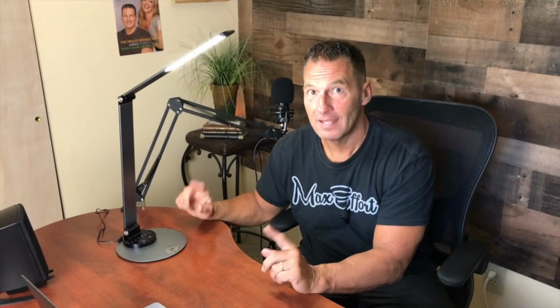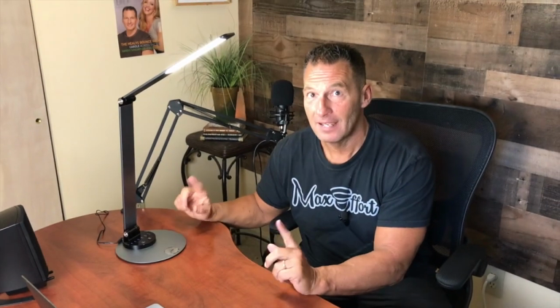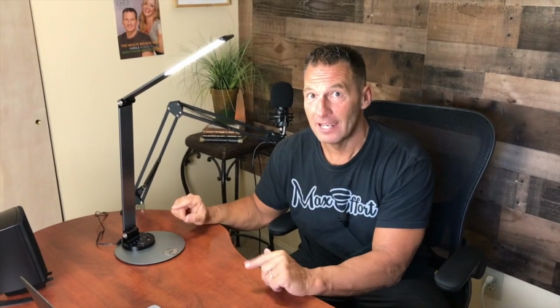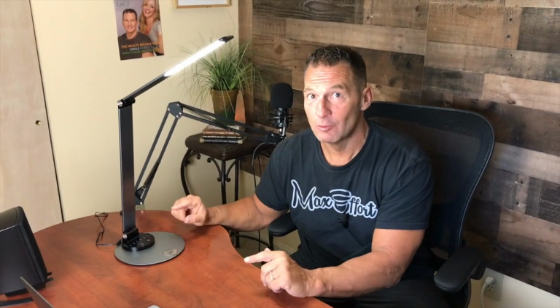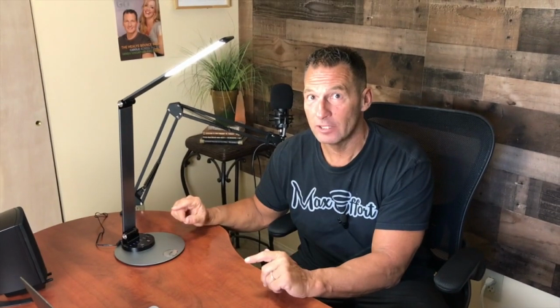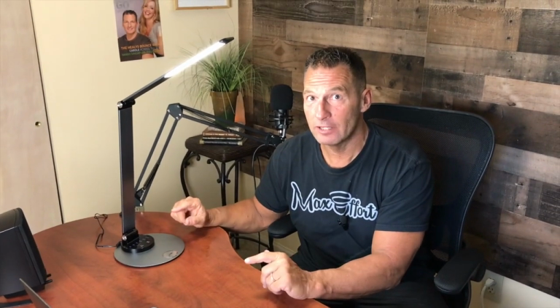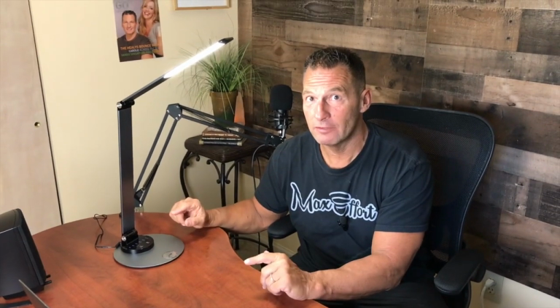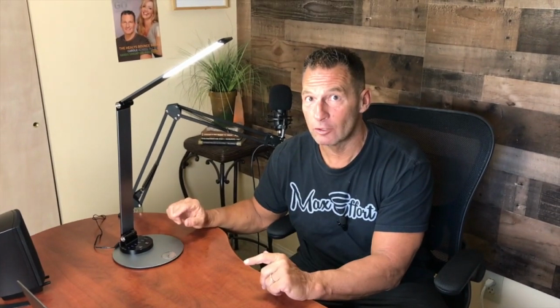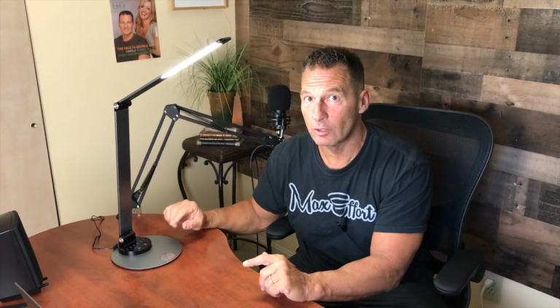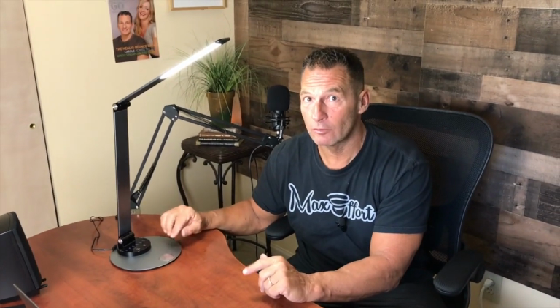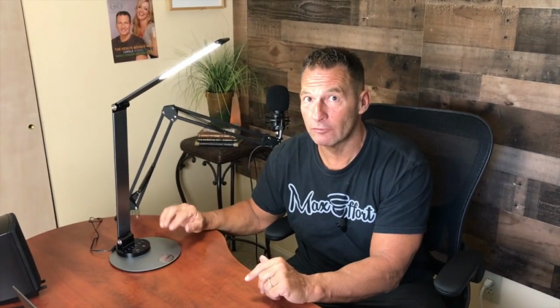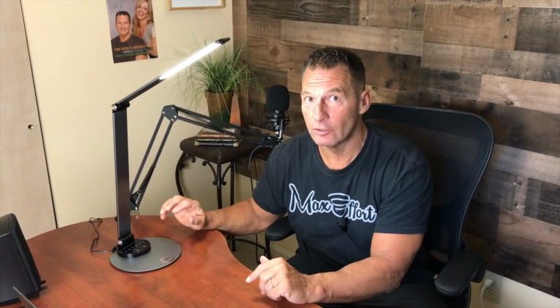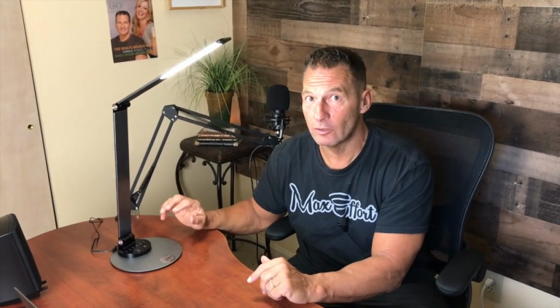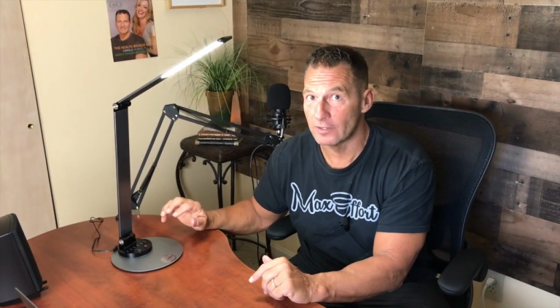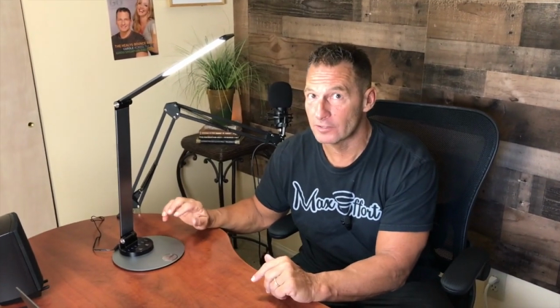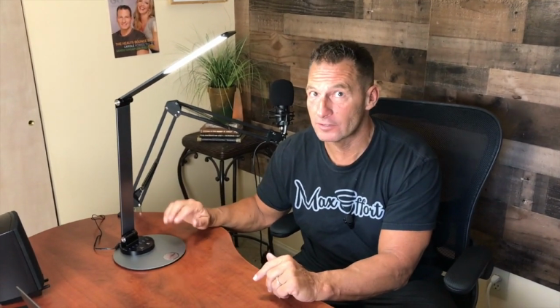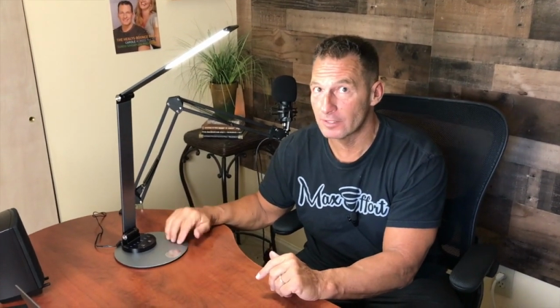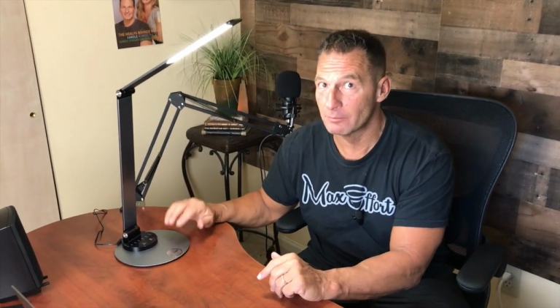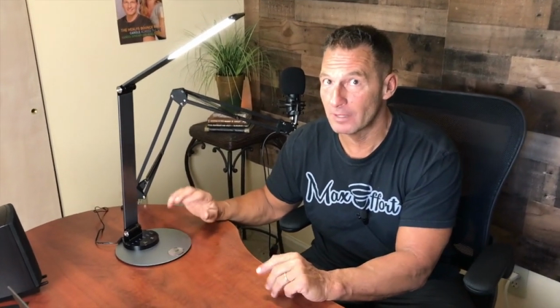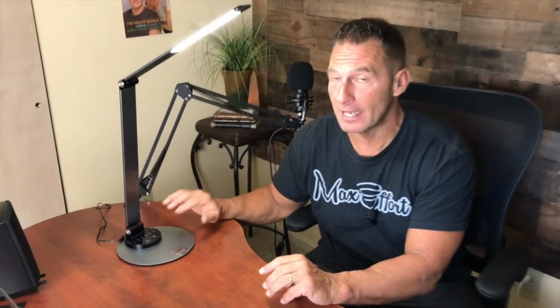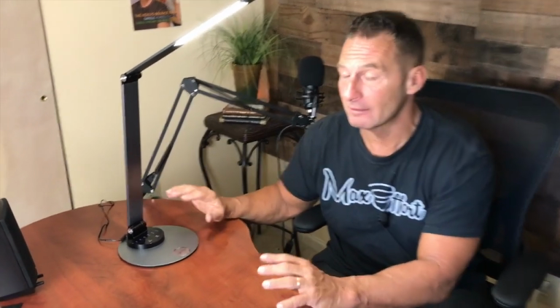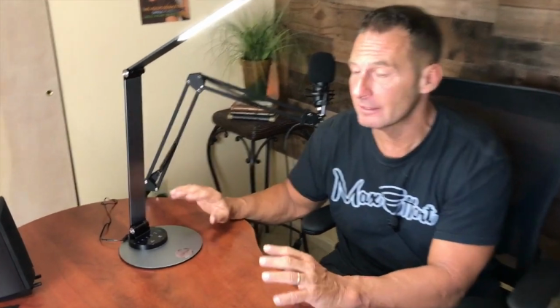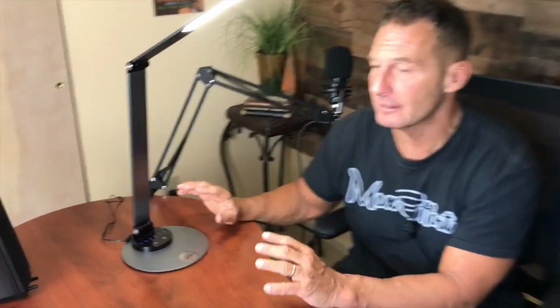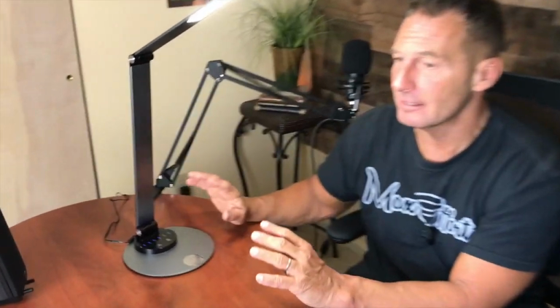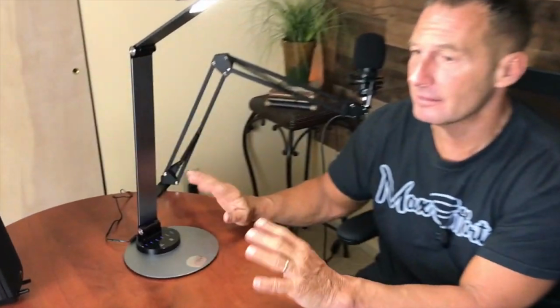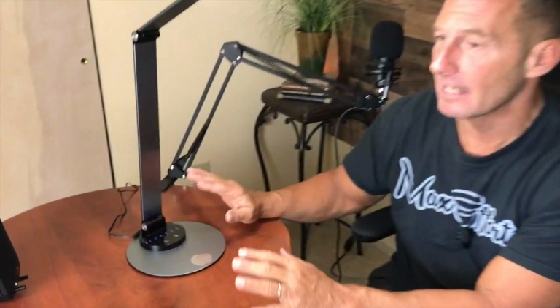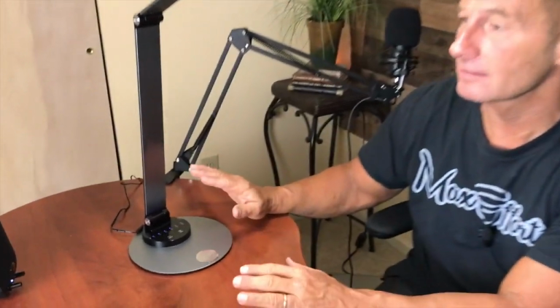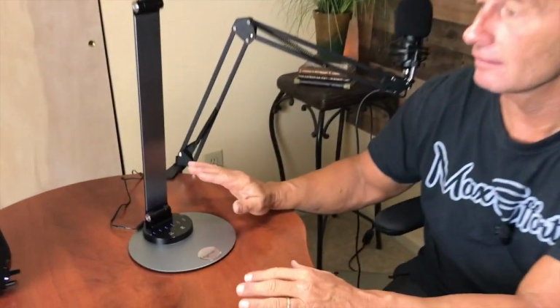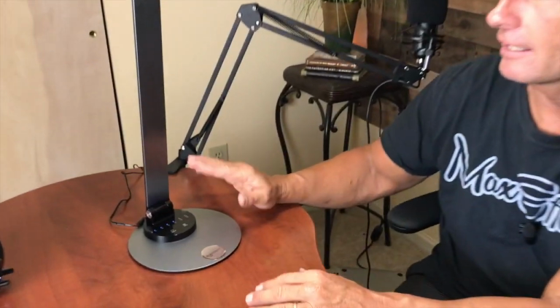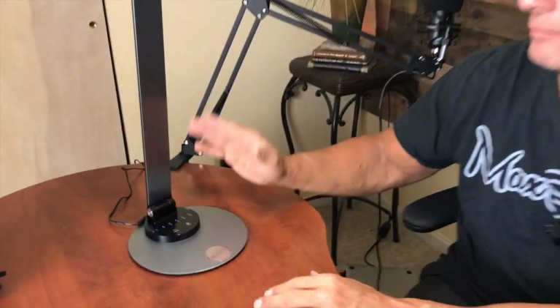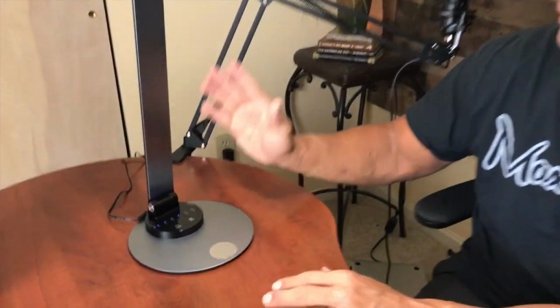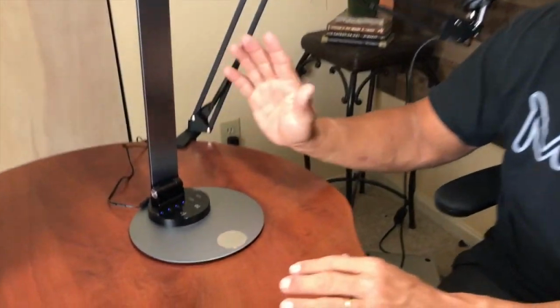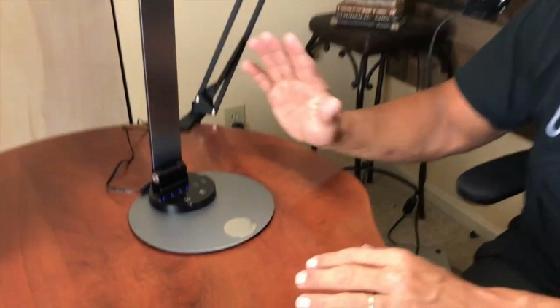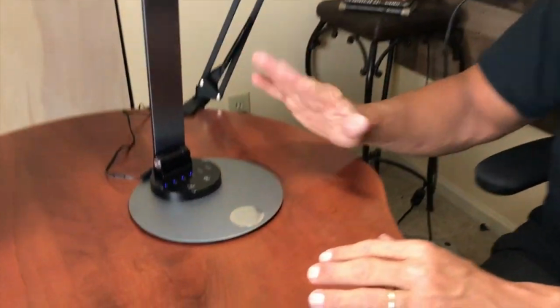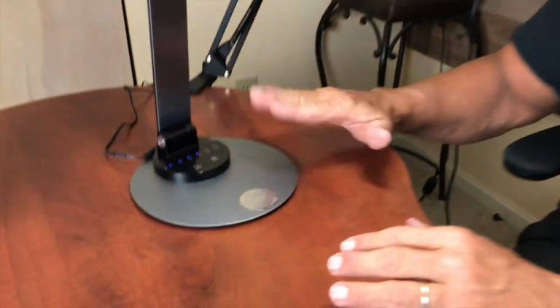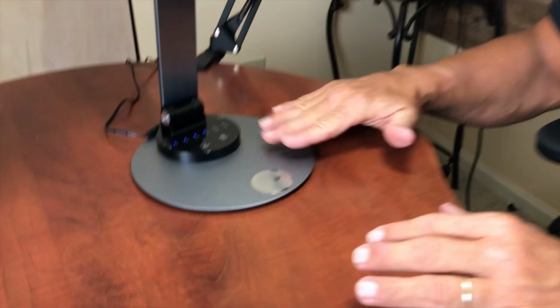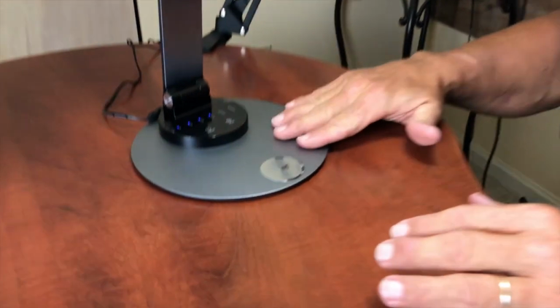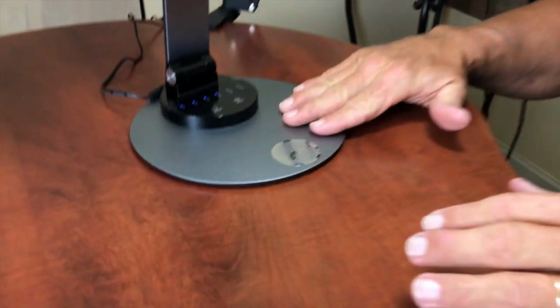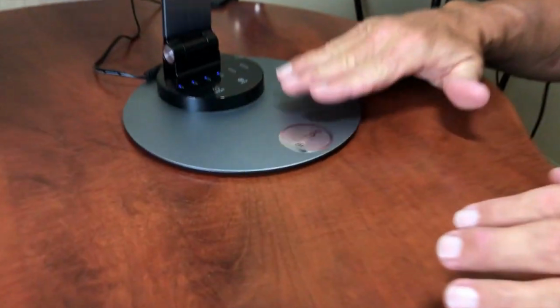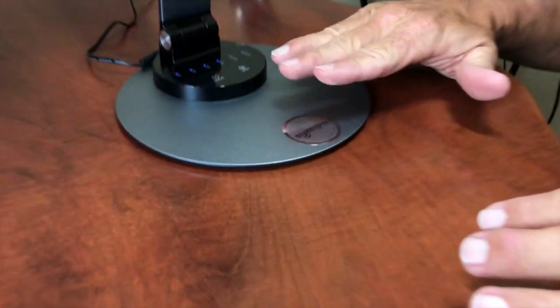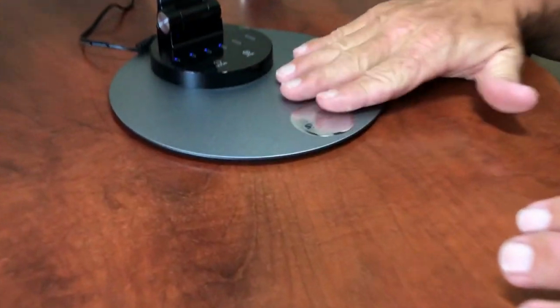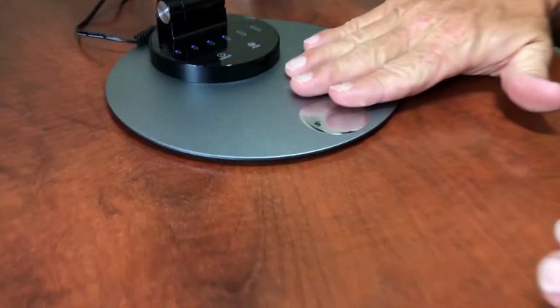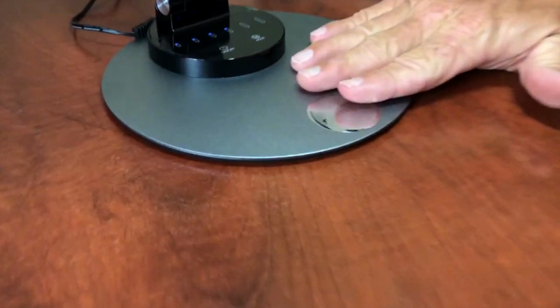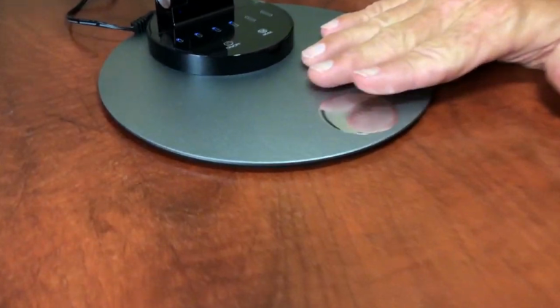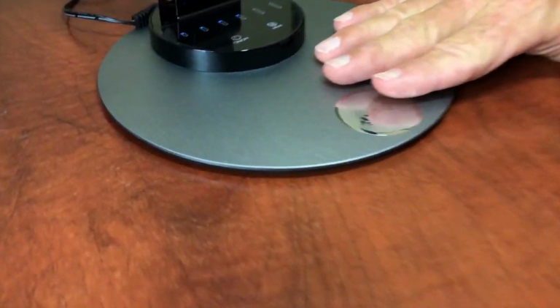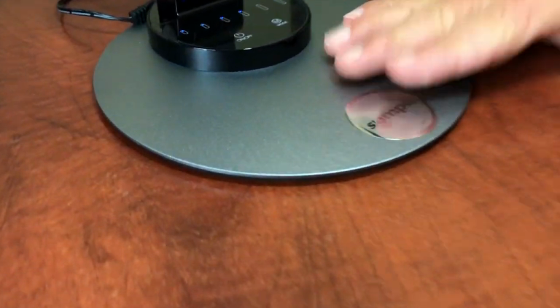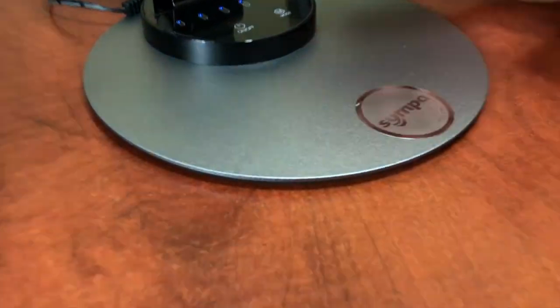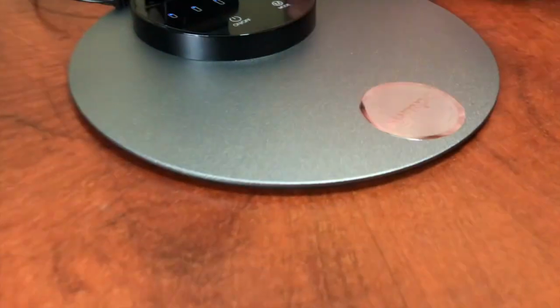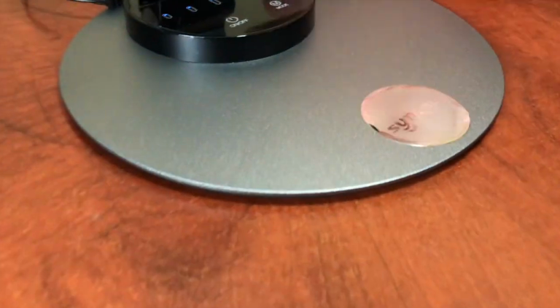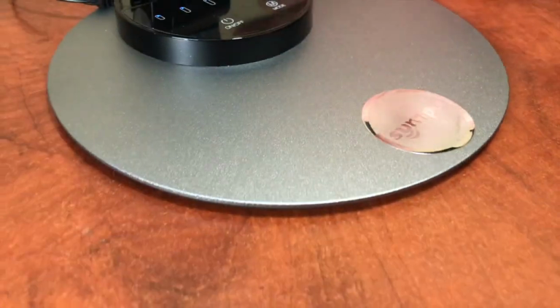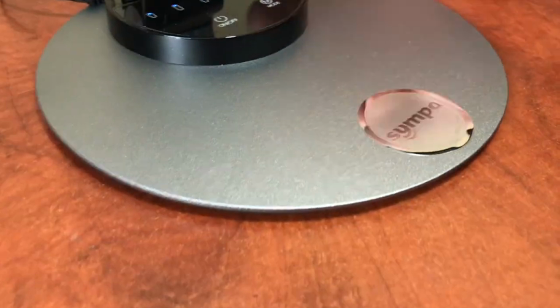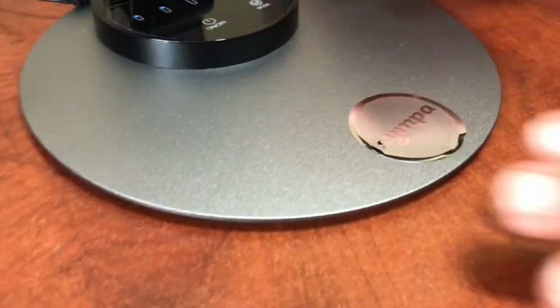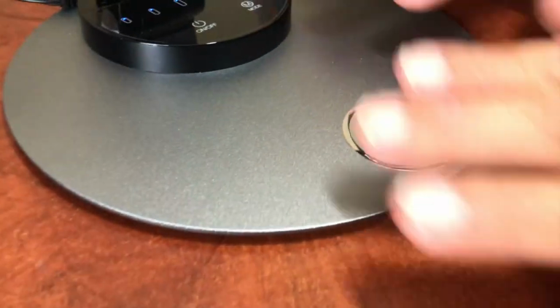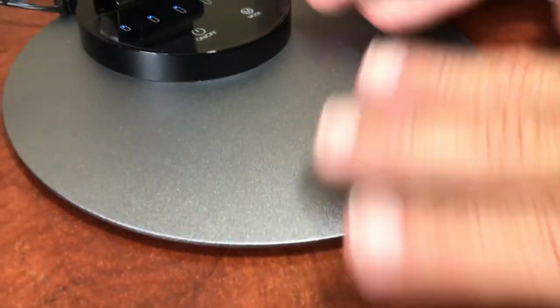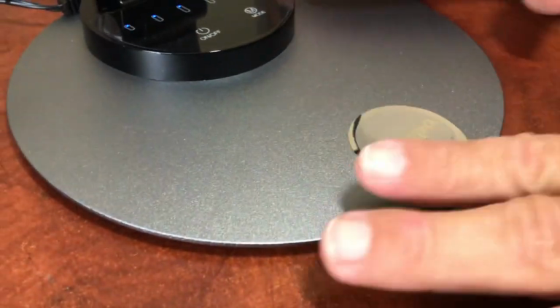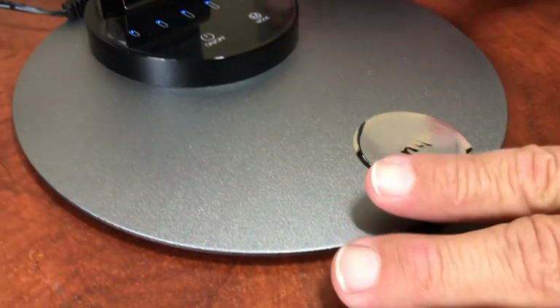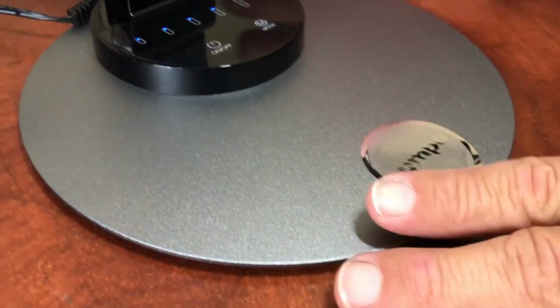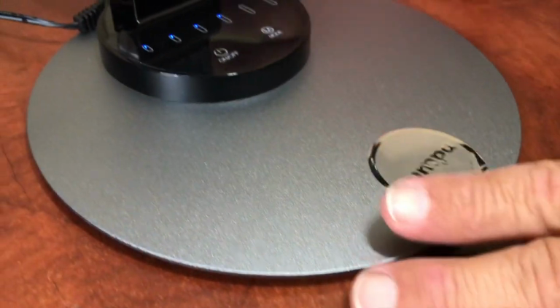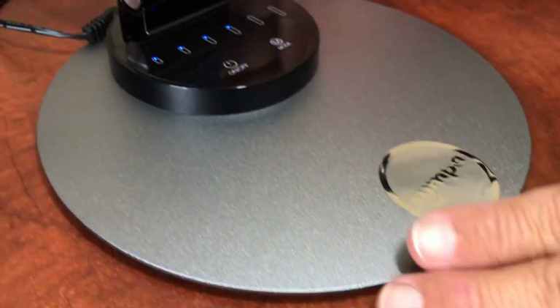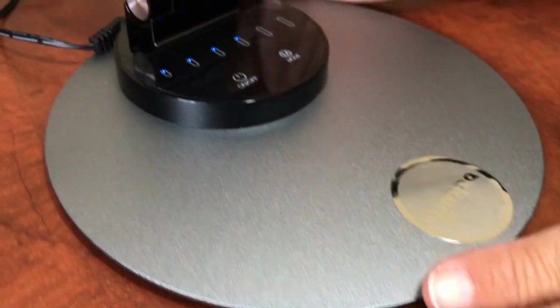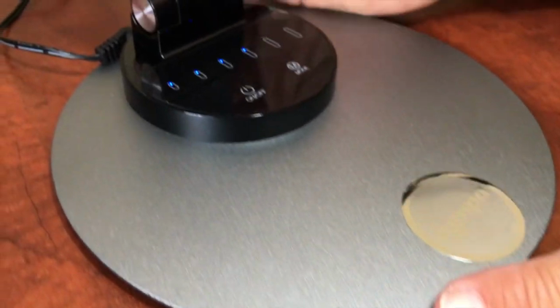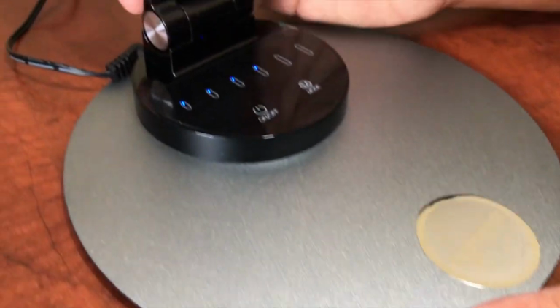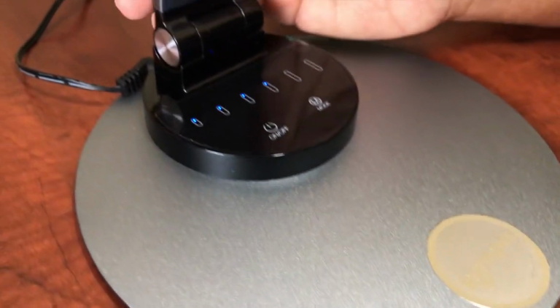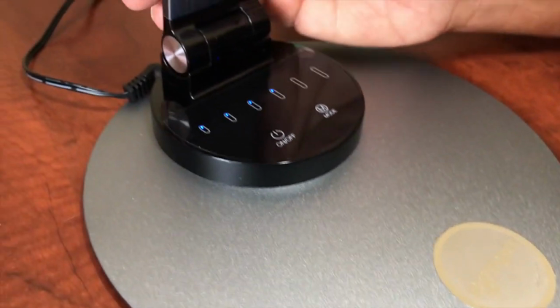Hey, I want to give you a quick review on this Simpa LED Desk Lamp. This thing is gorgeous, so let me show you a few things.